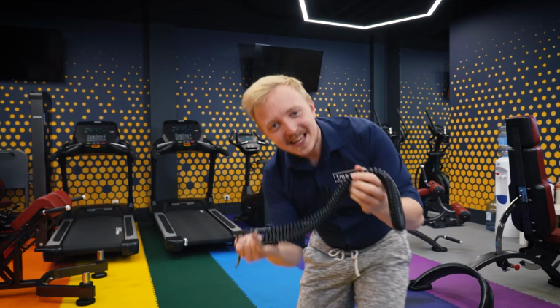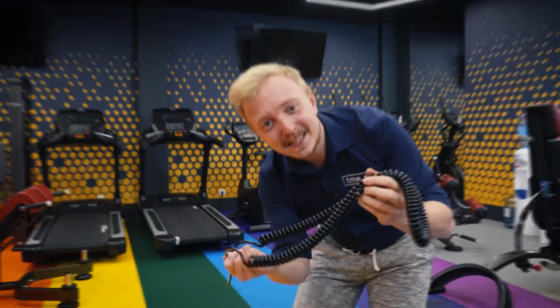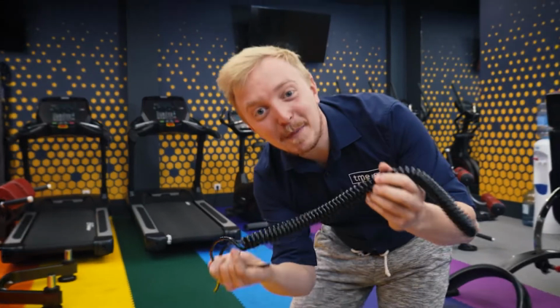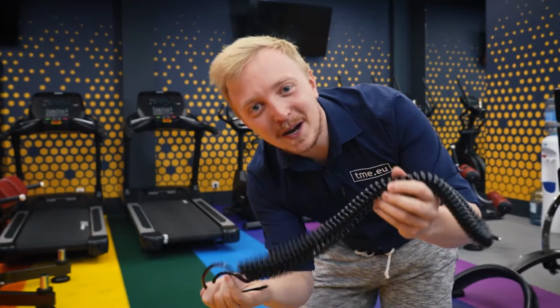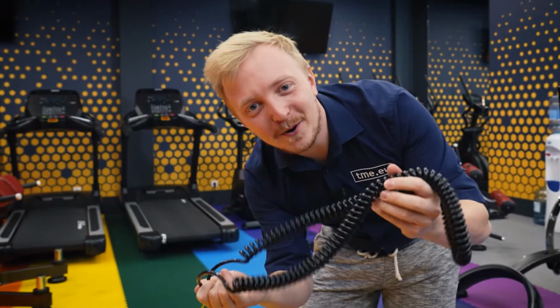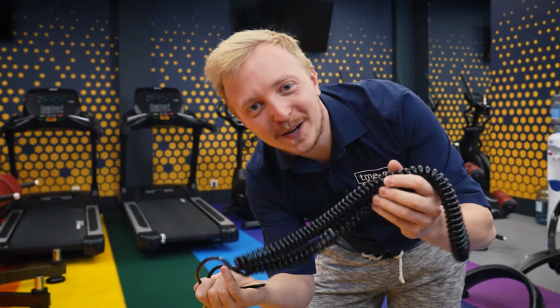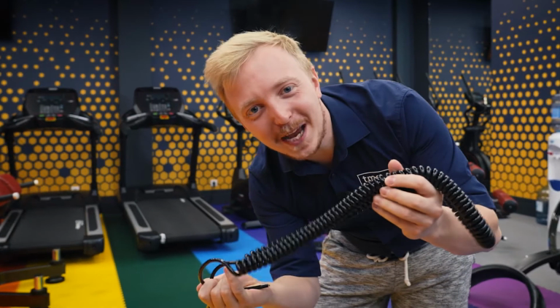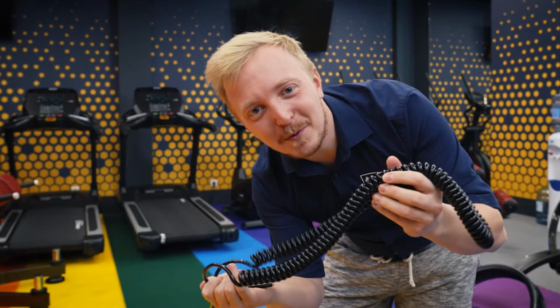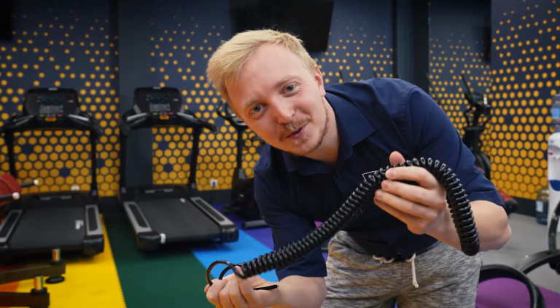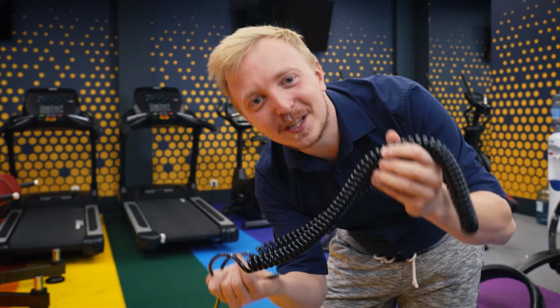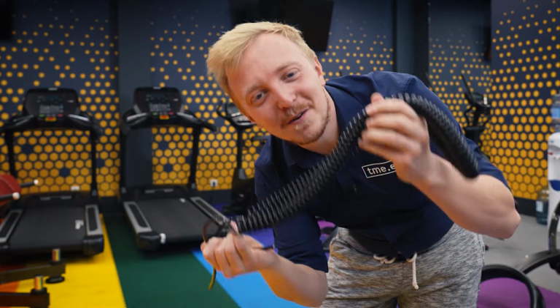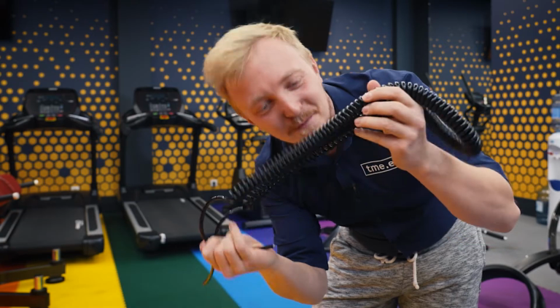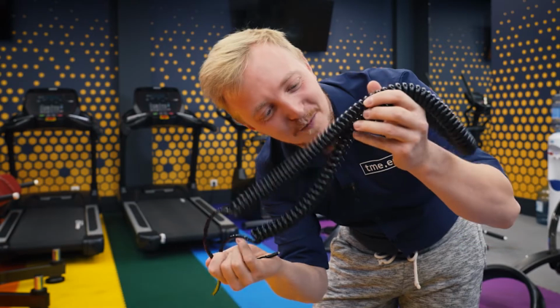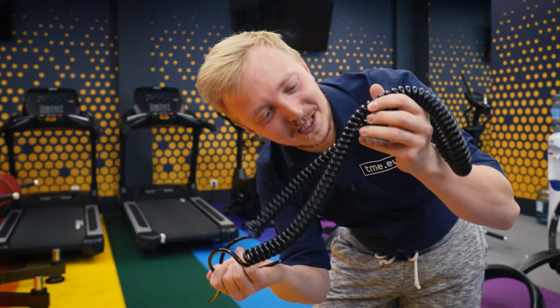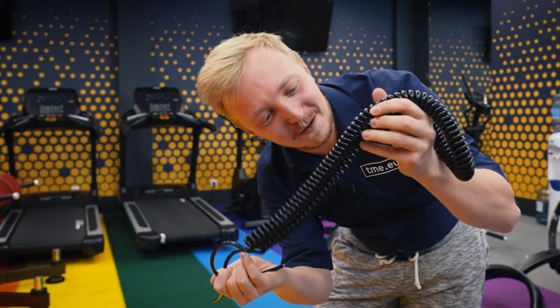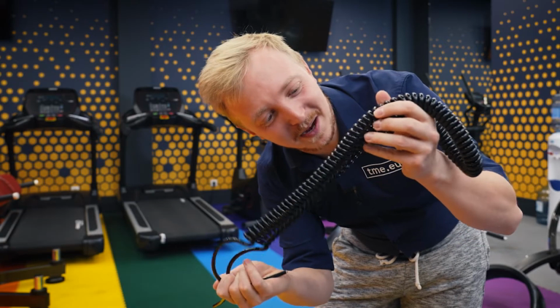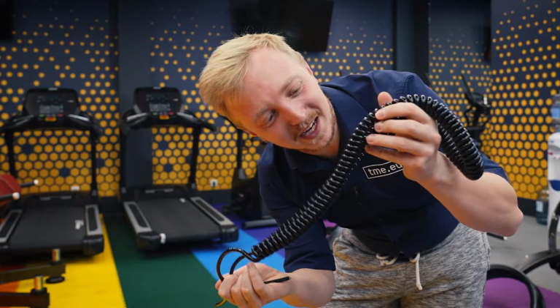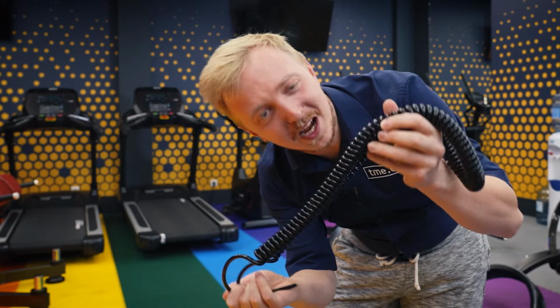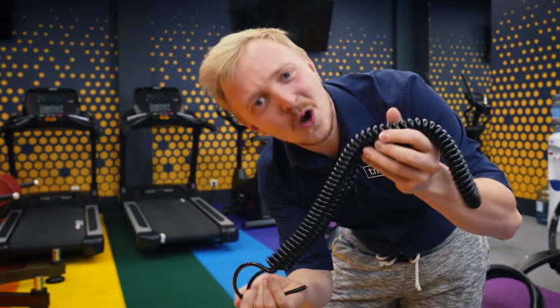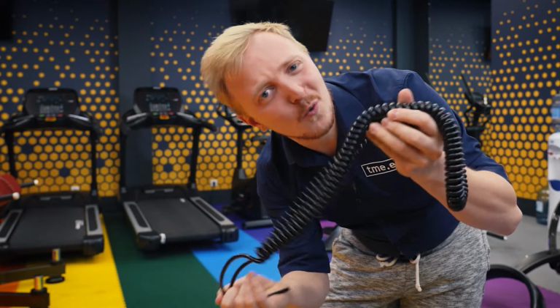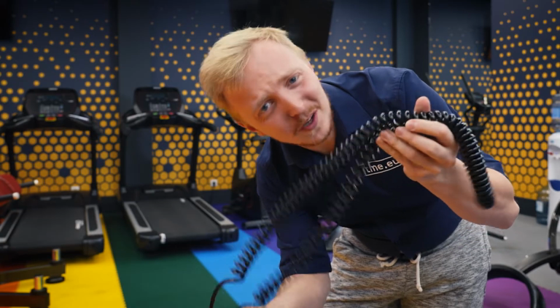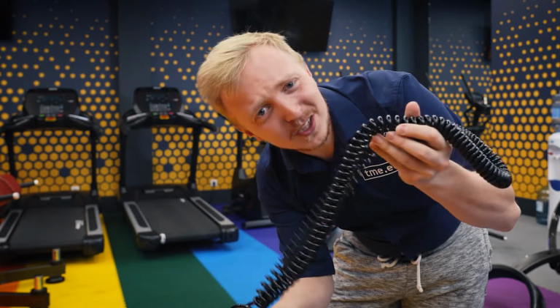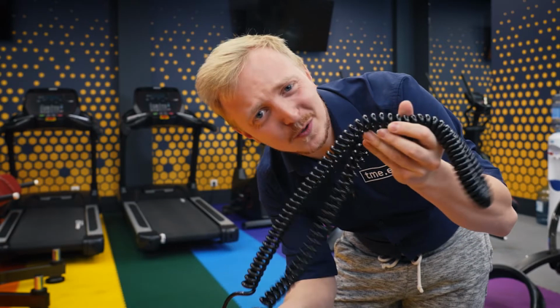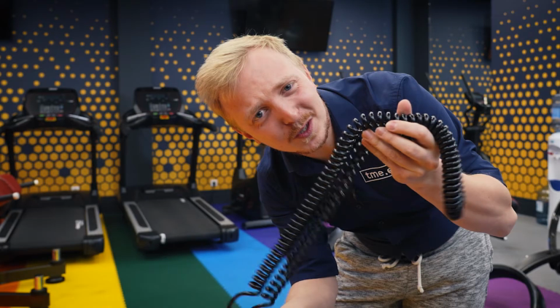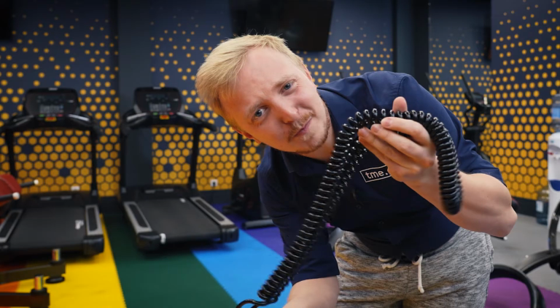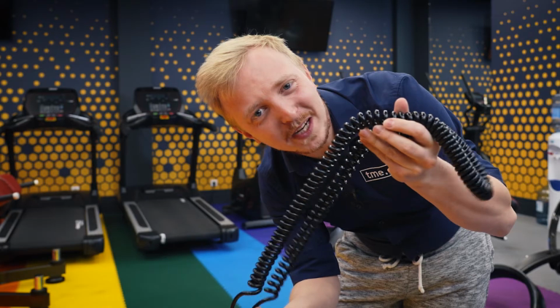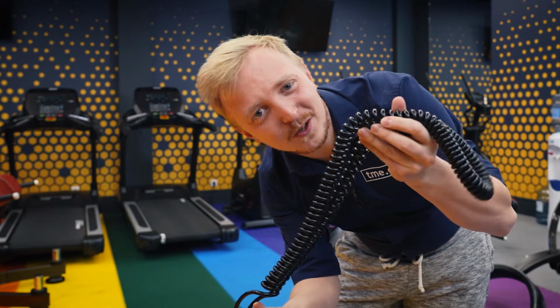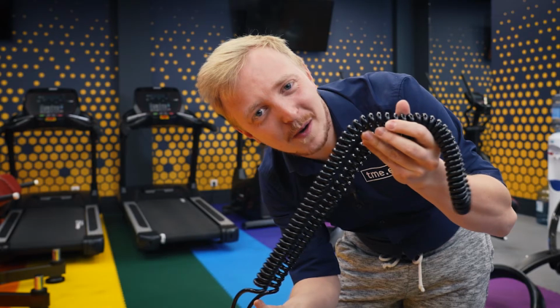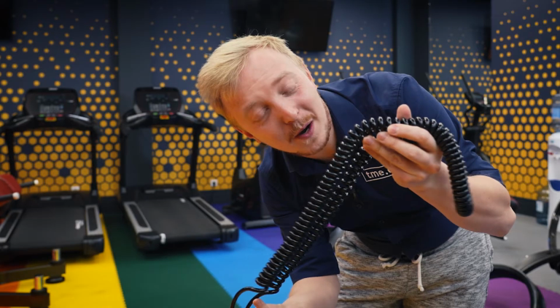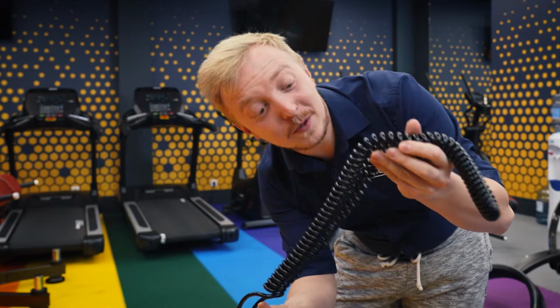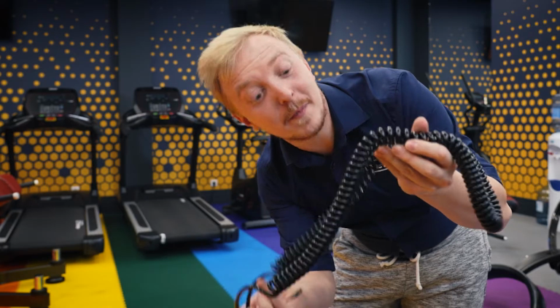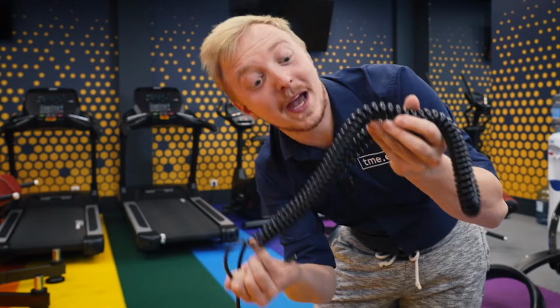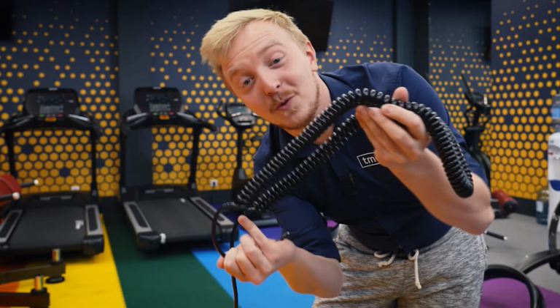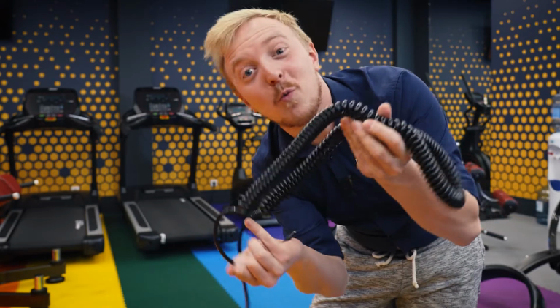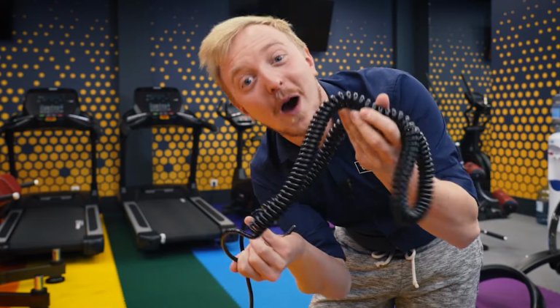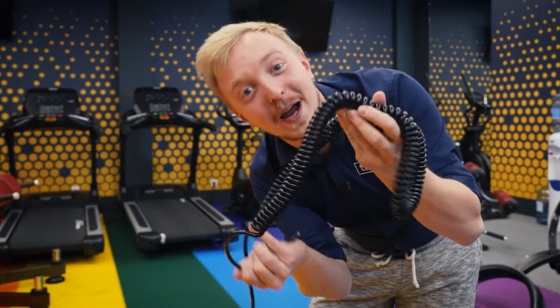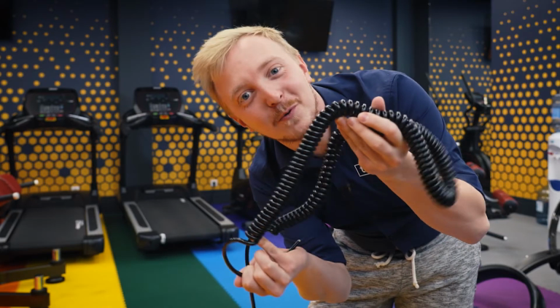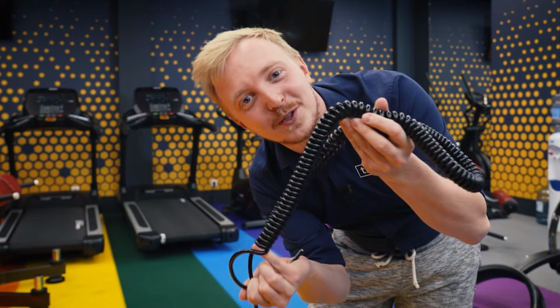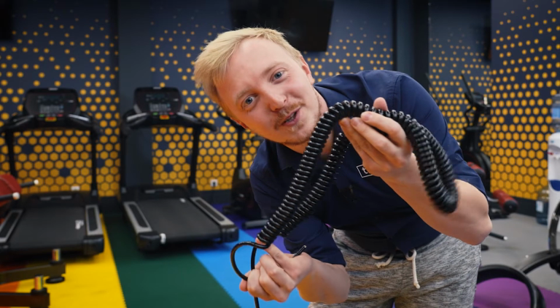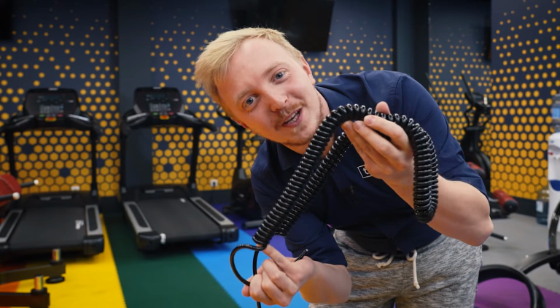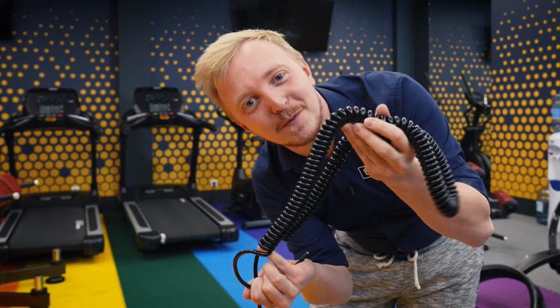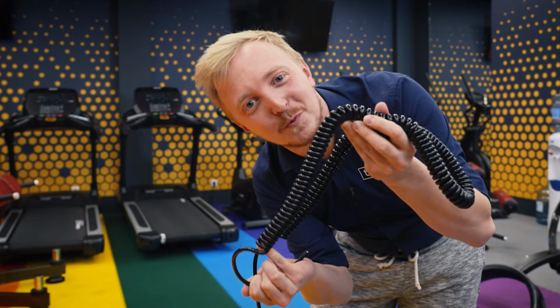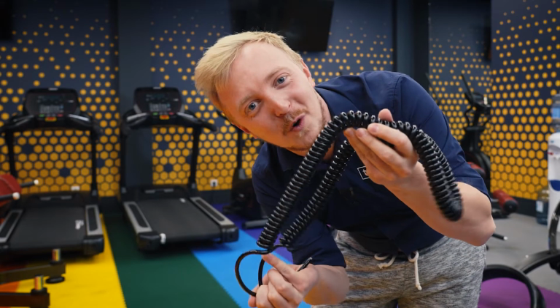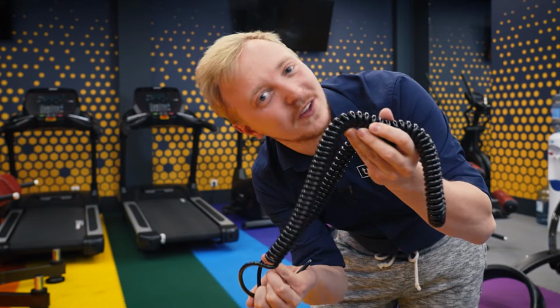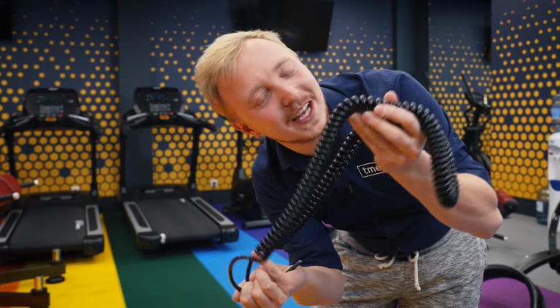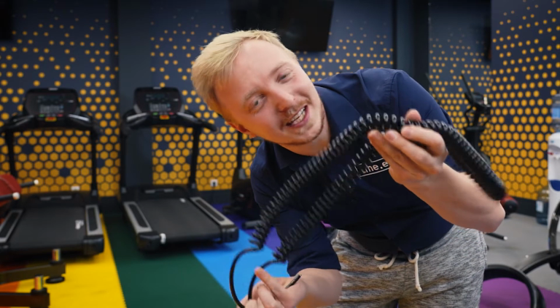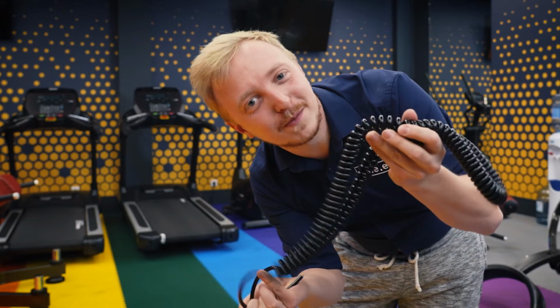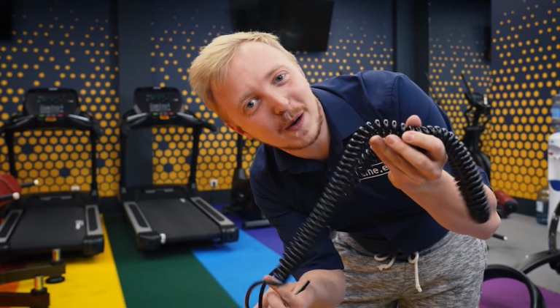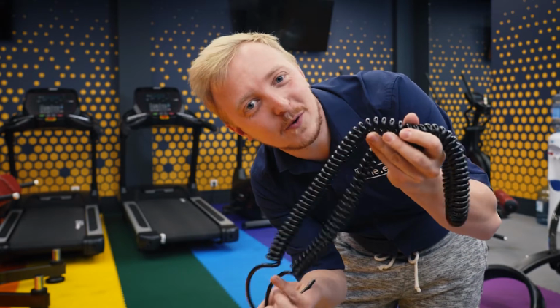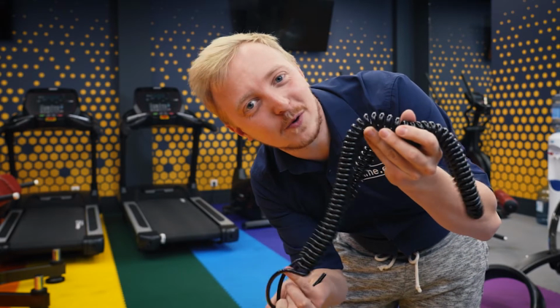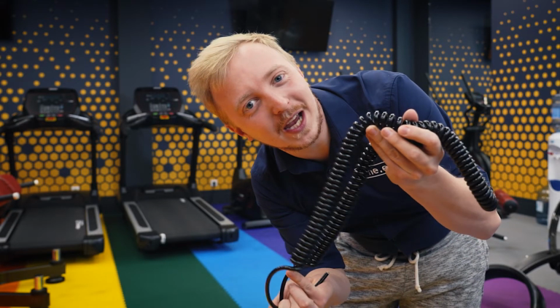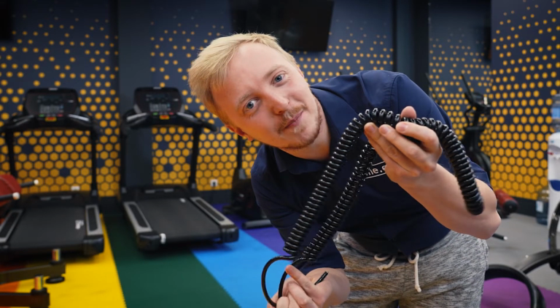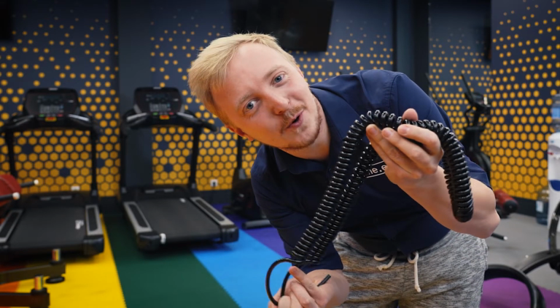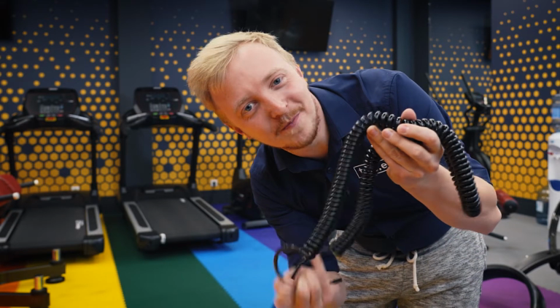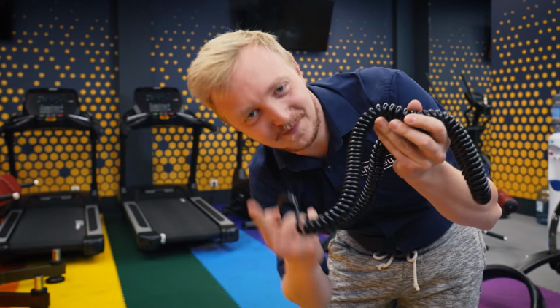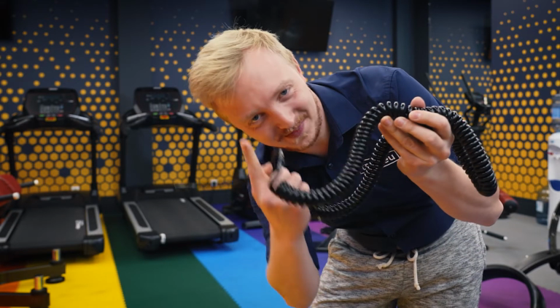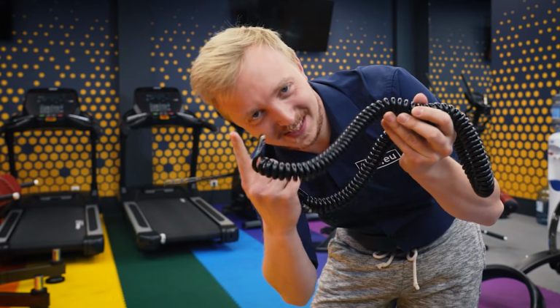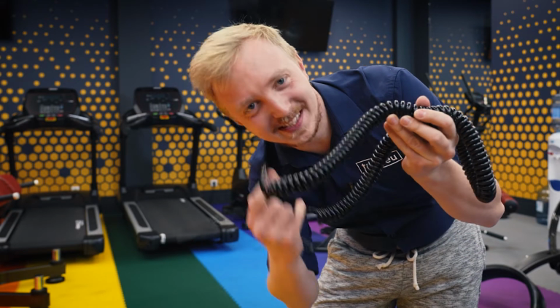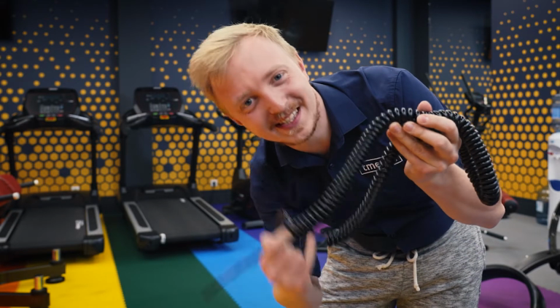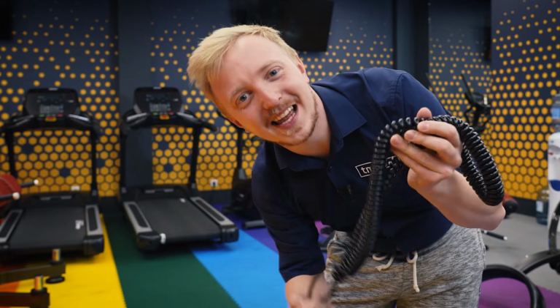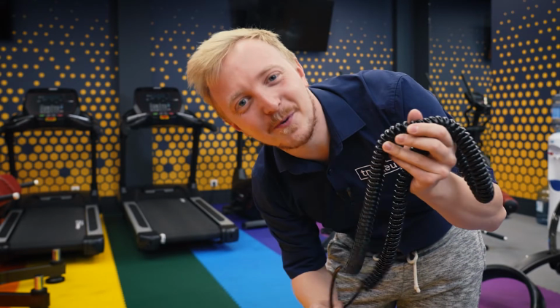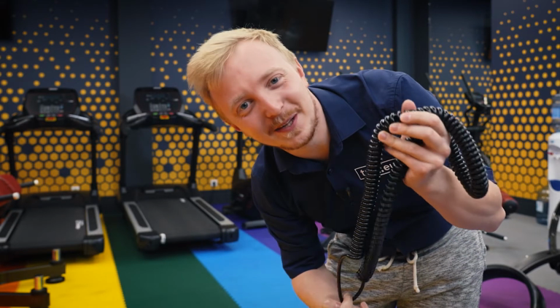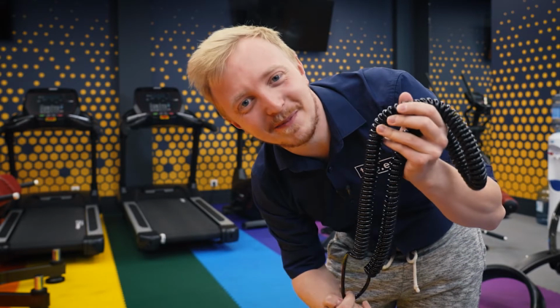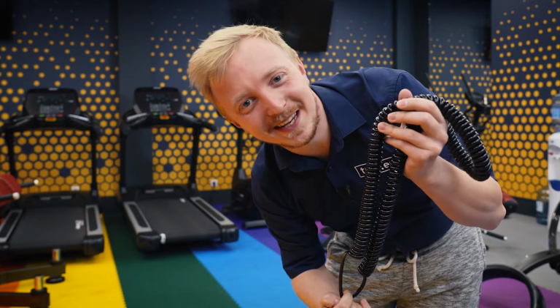Spiral cables from Simech. What's so special about them and why would you even want a spiral cable? Stay with me.